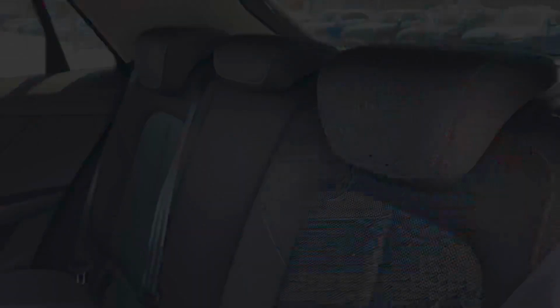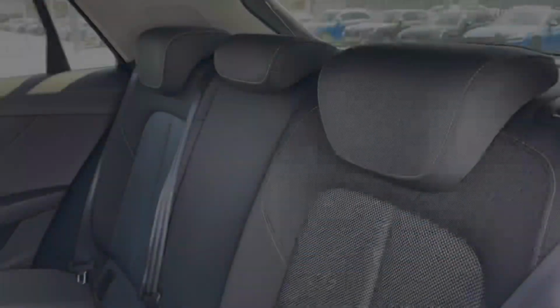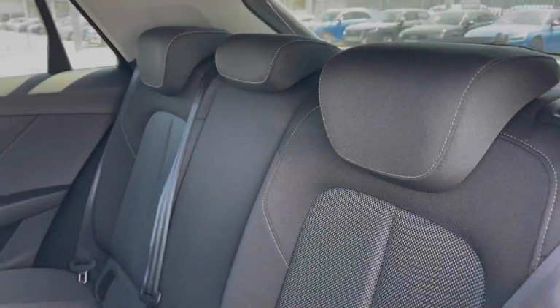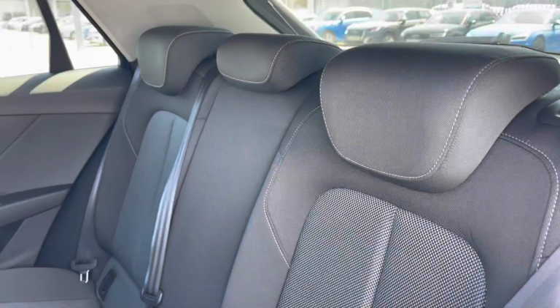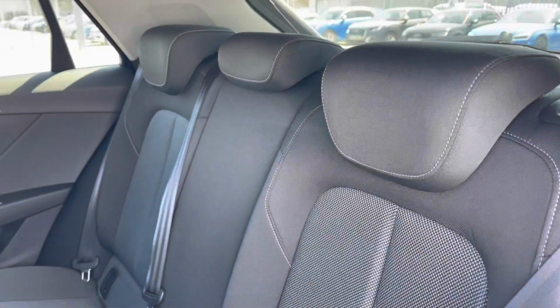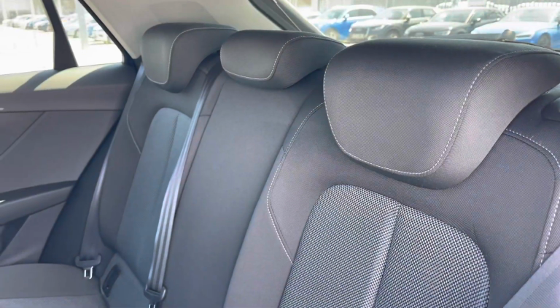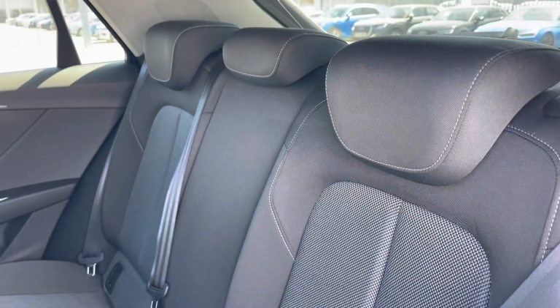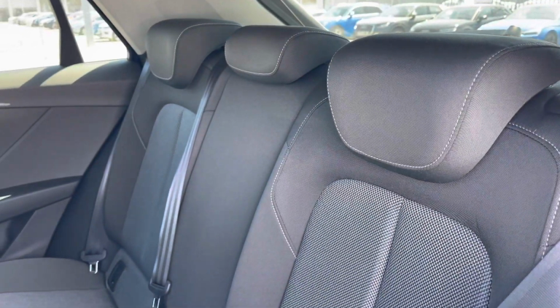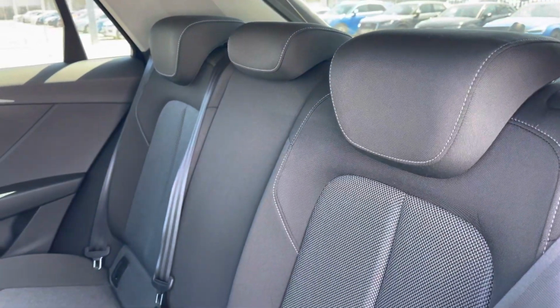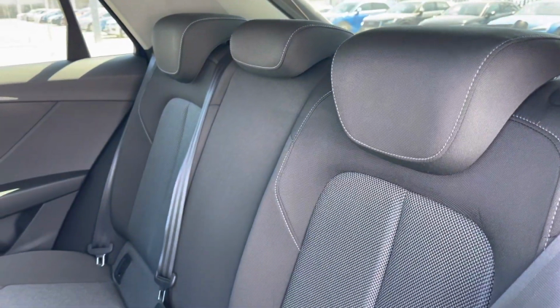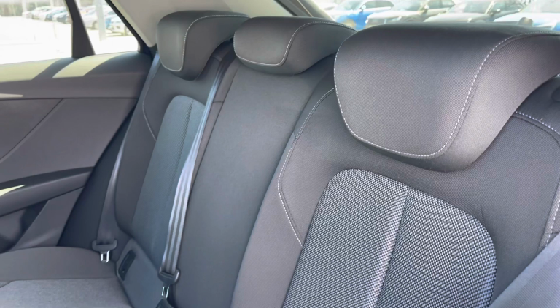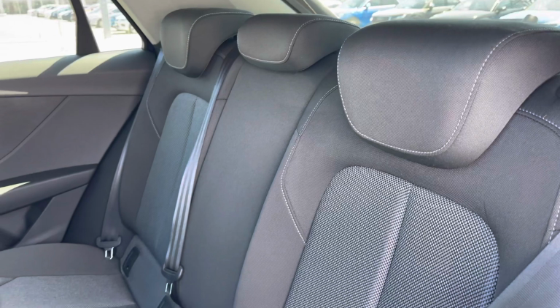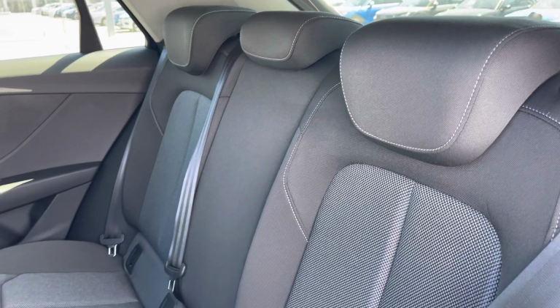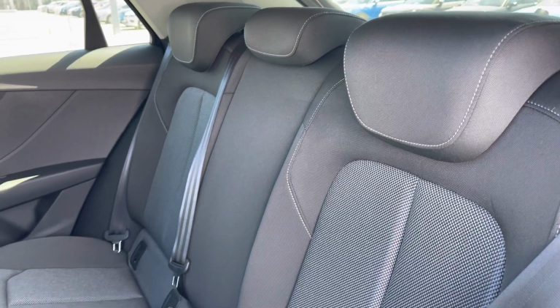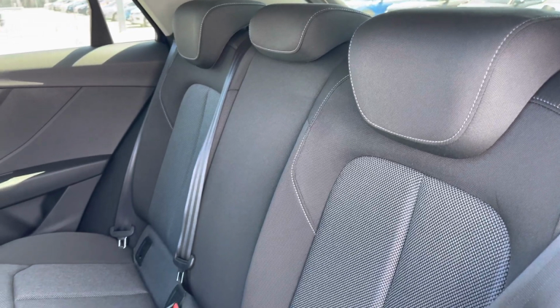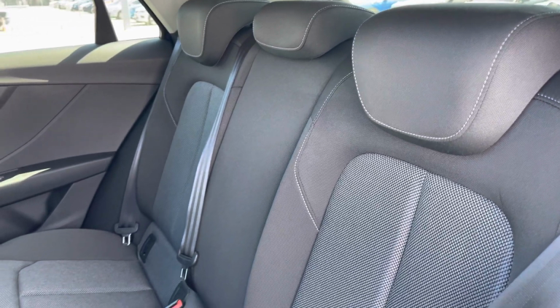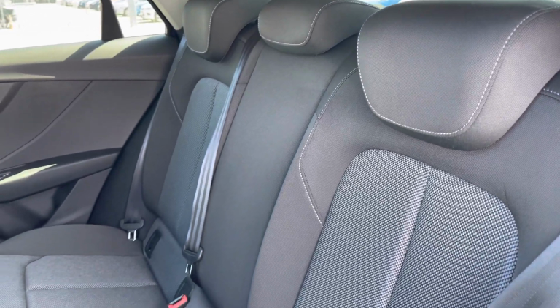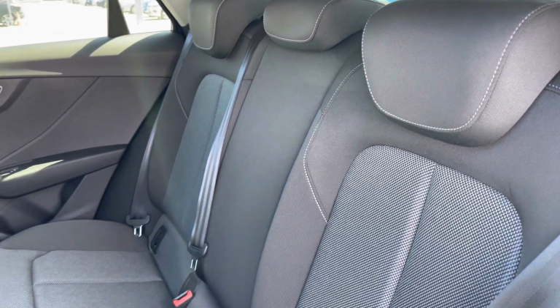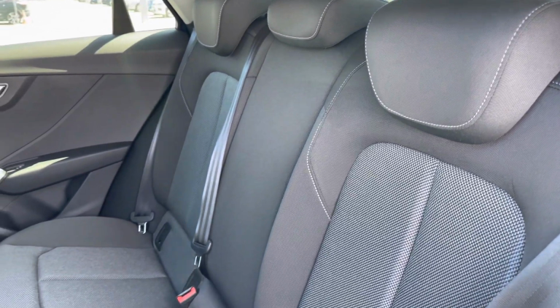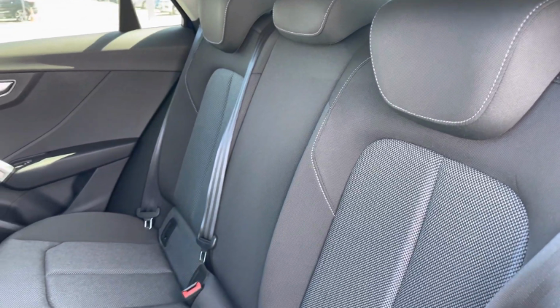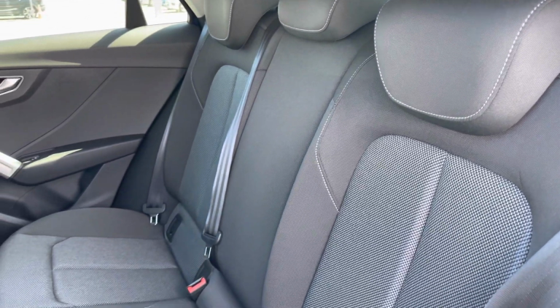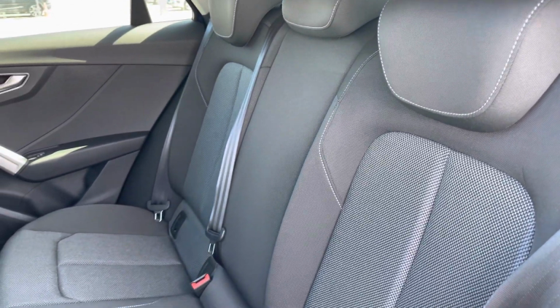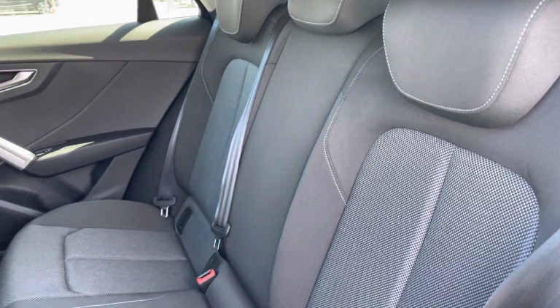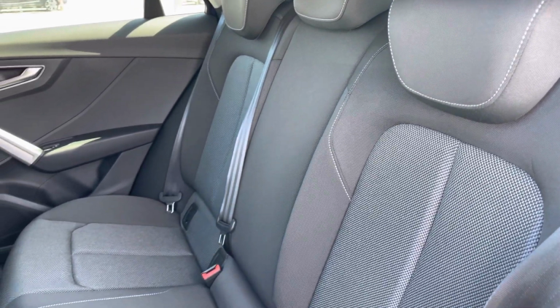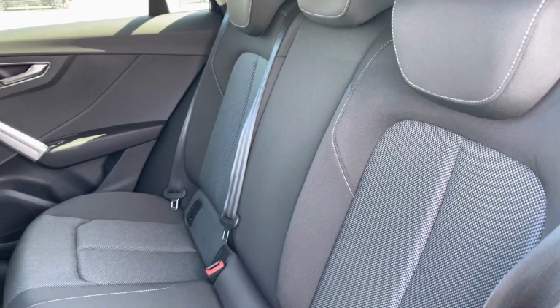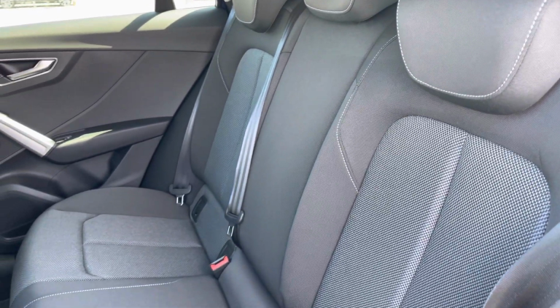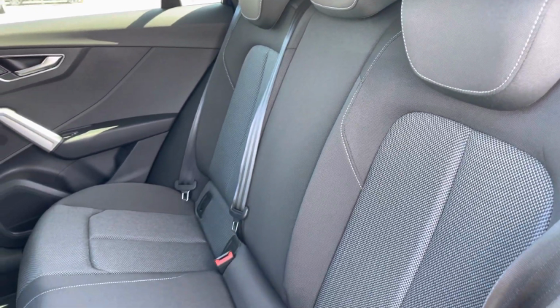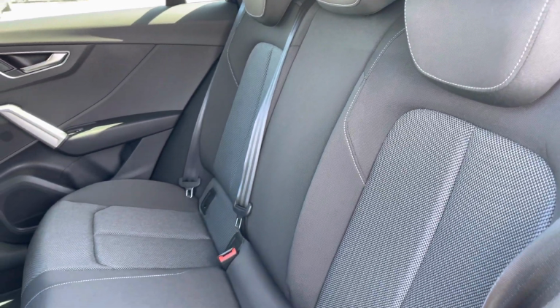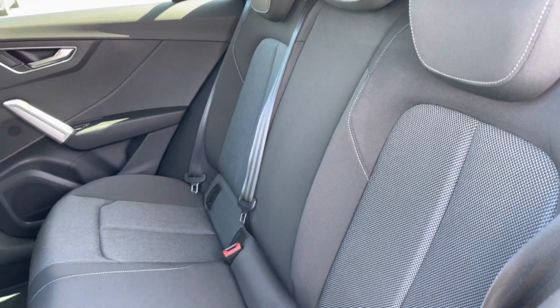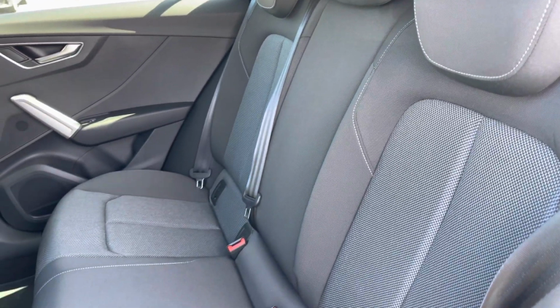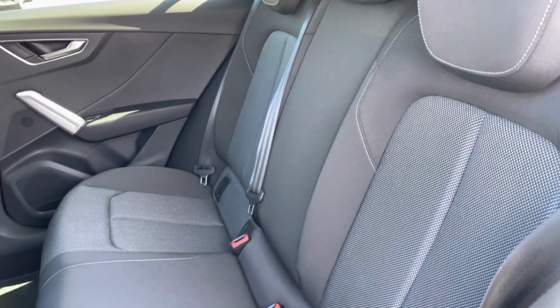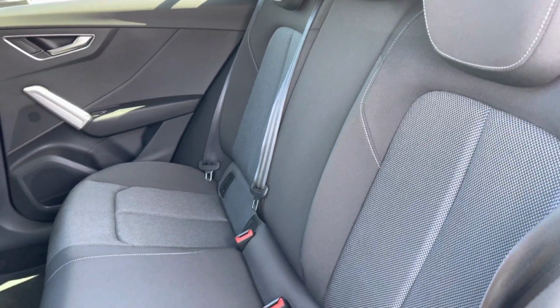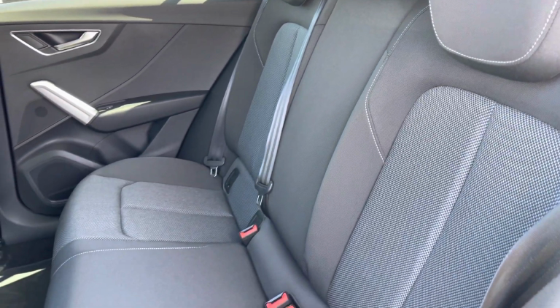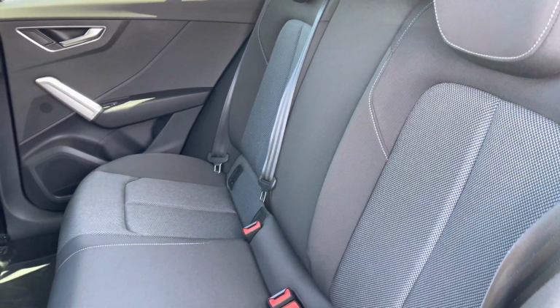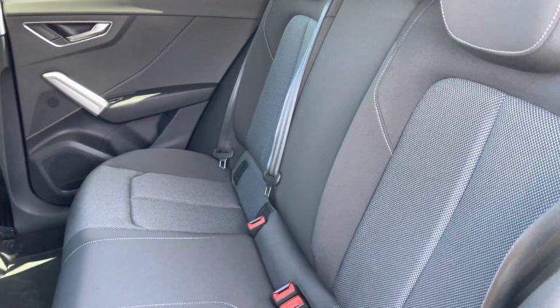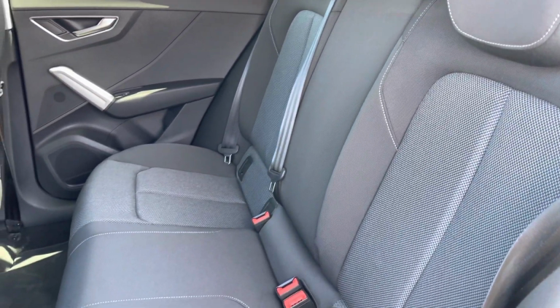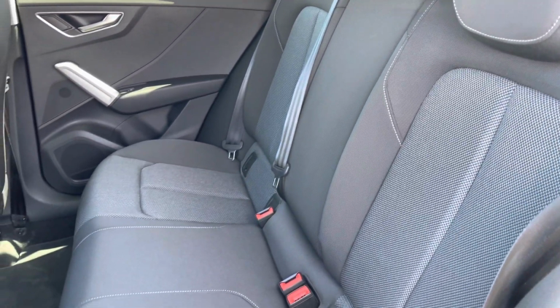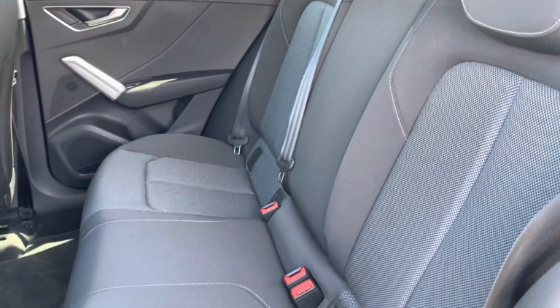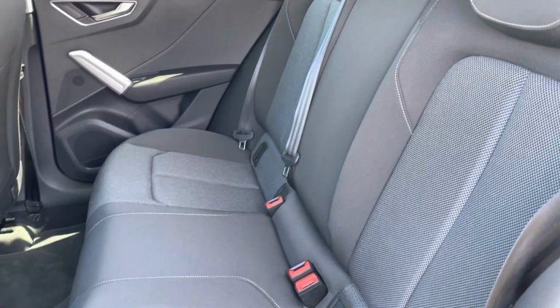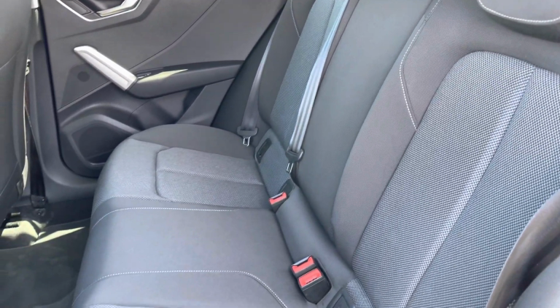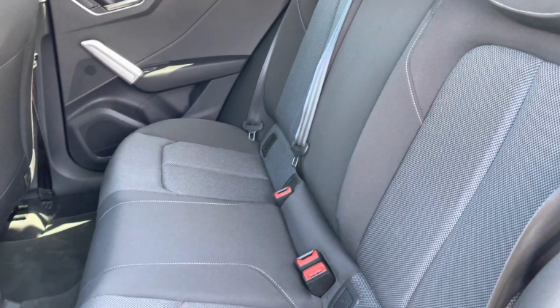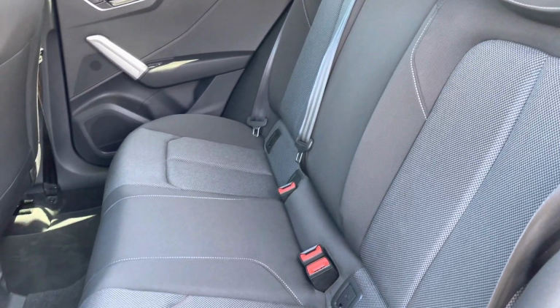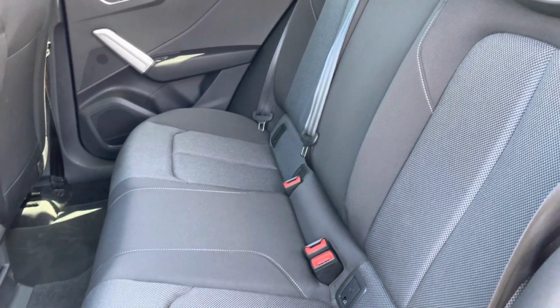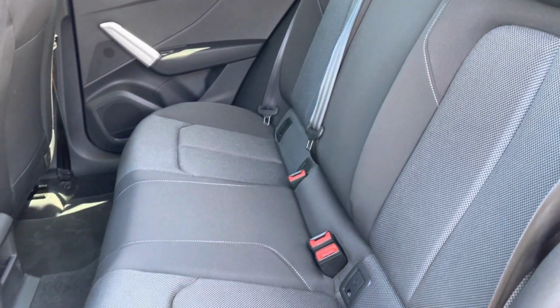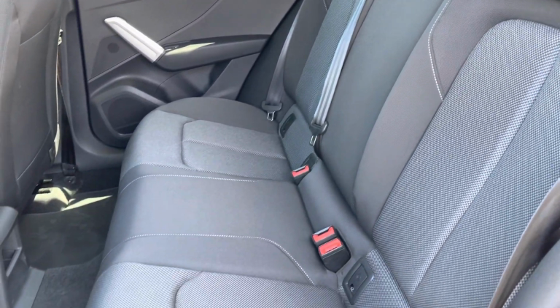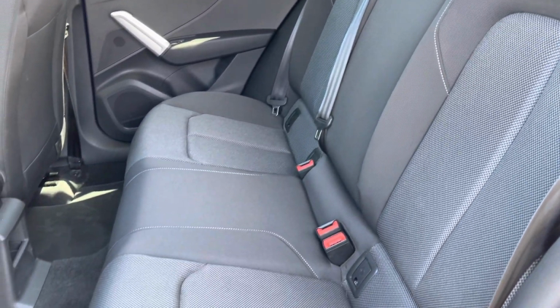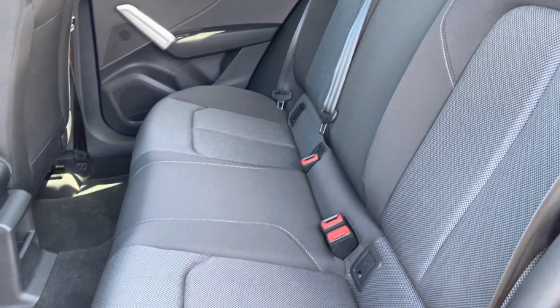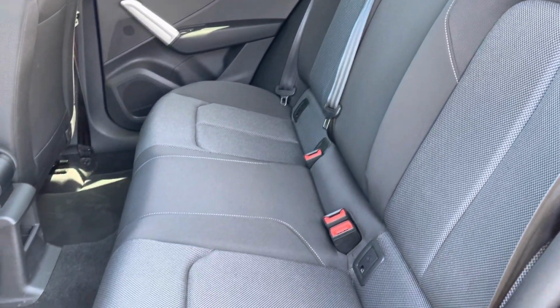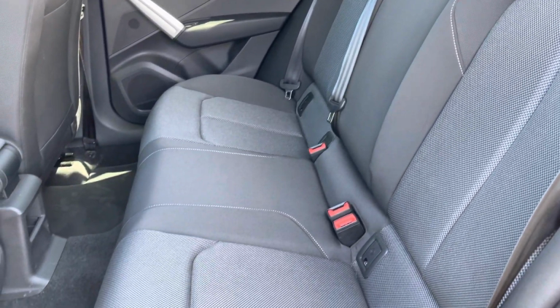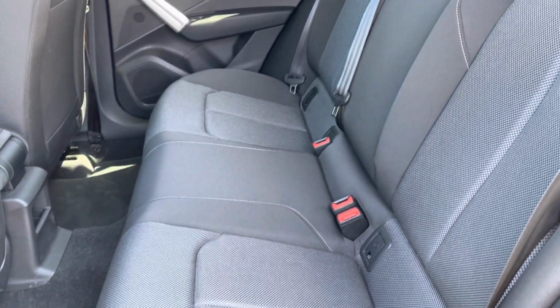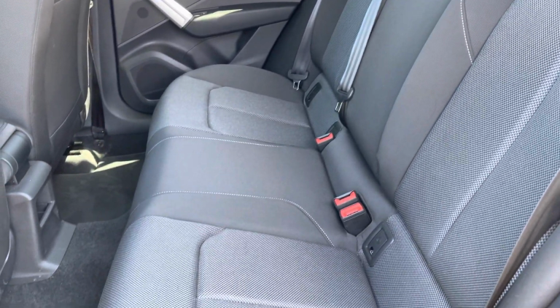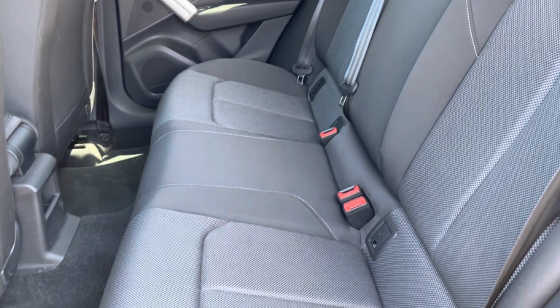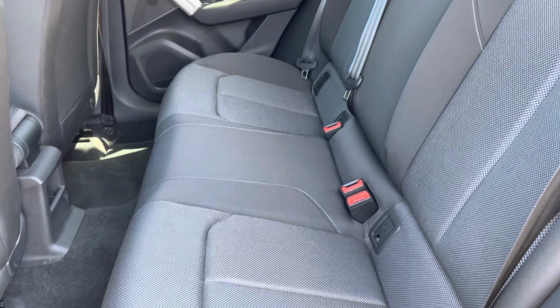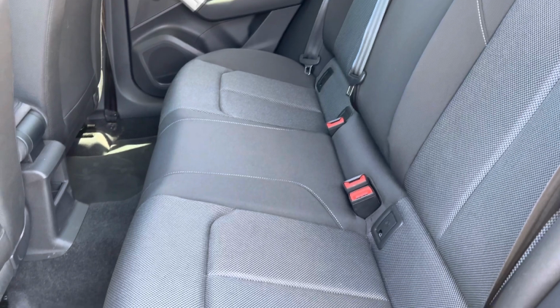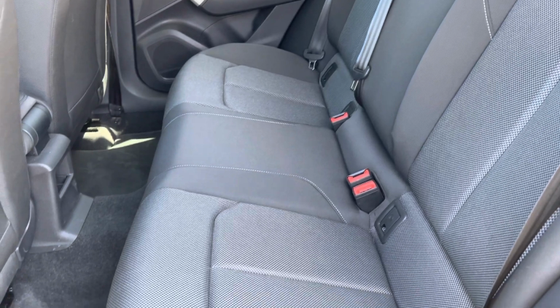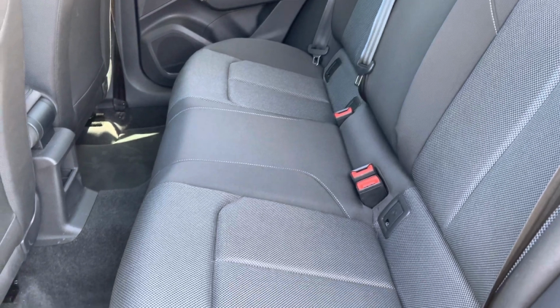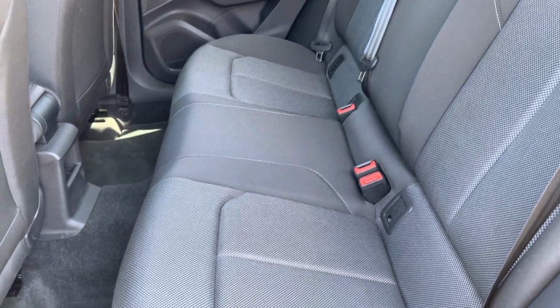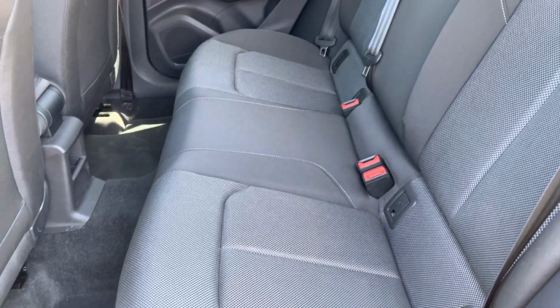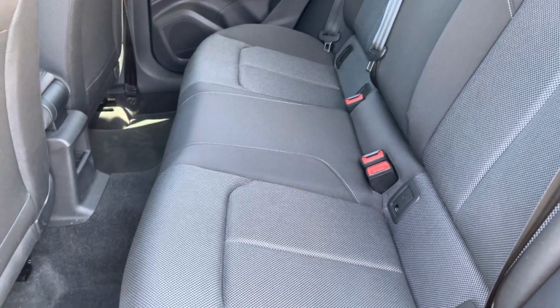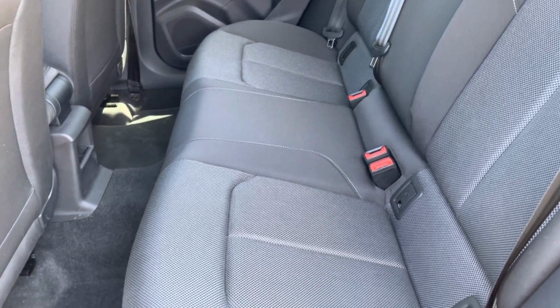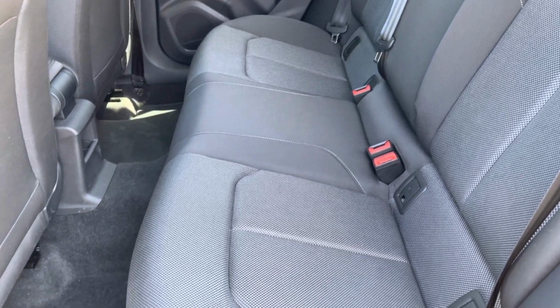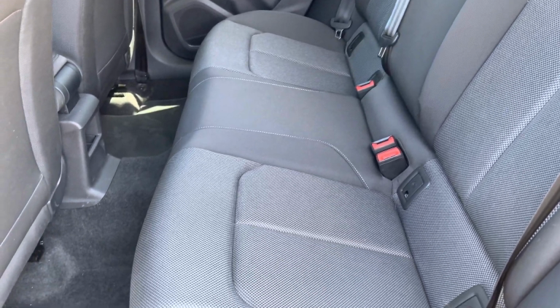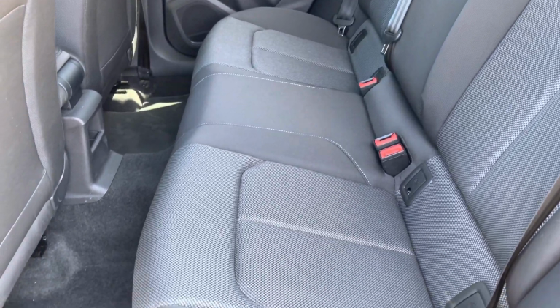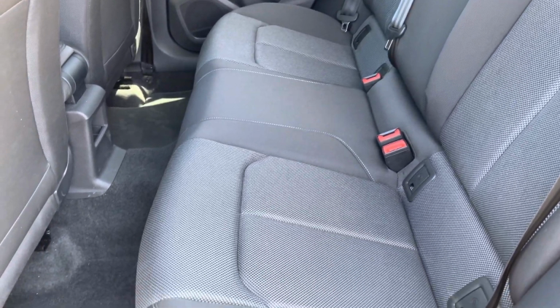It also features the full cloth interior which provides plenty of comfort and support for your rear passengers and also features fixed anchor points.